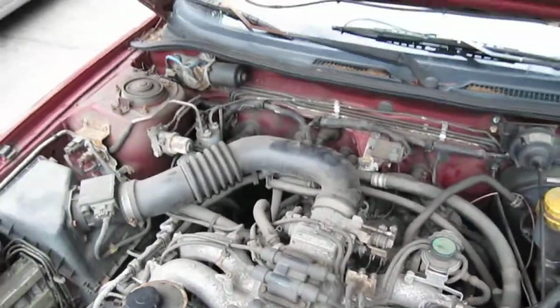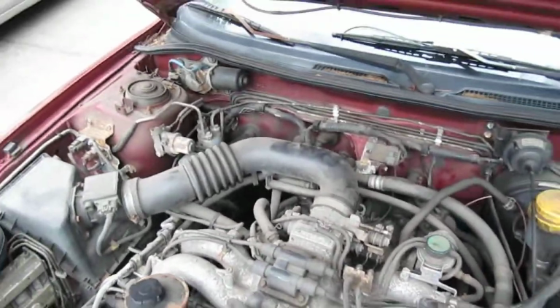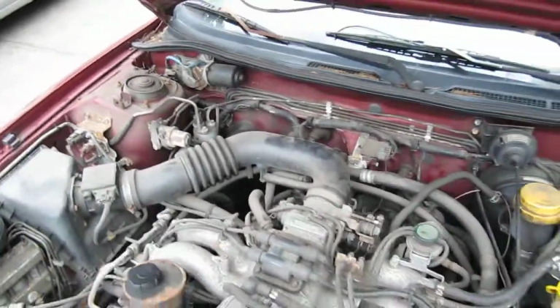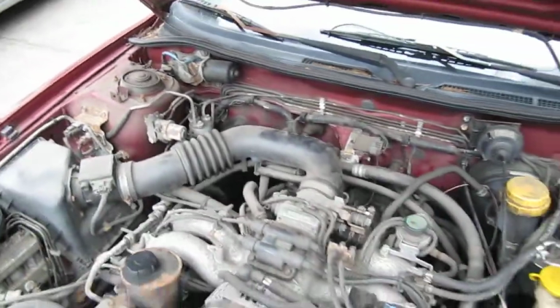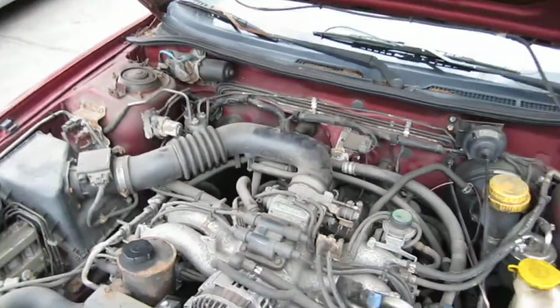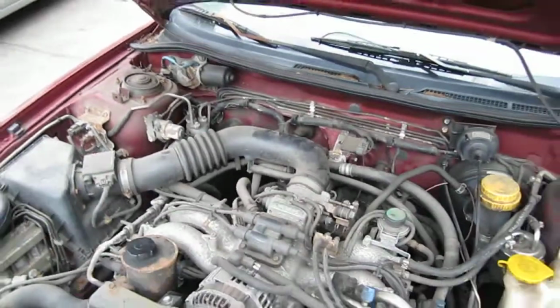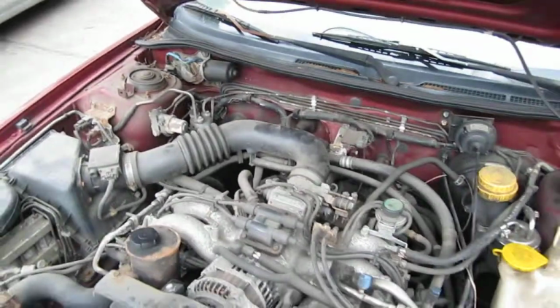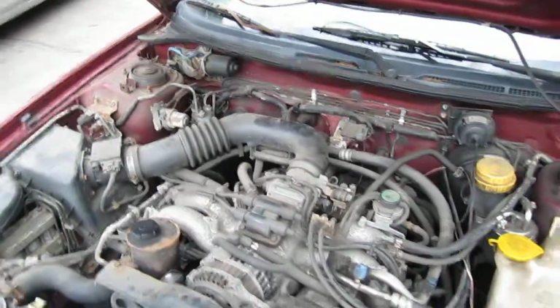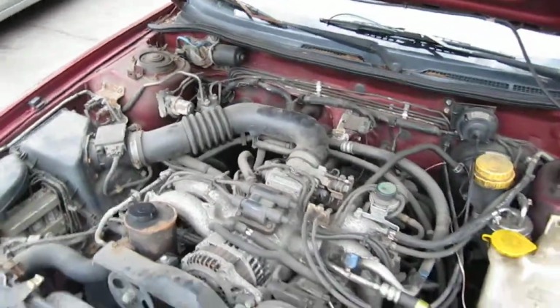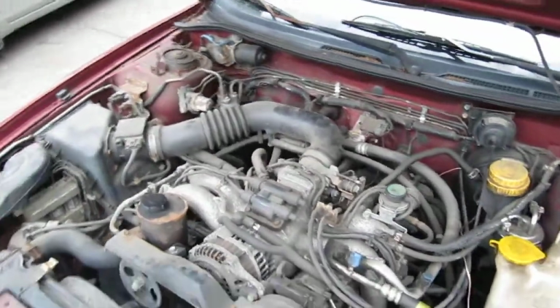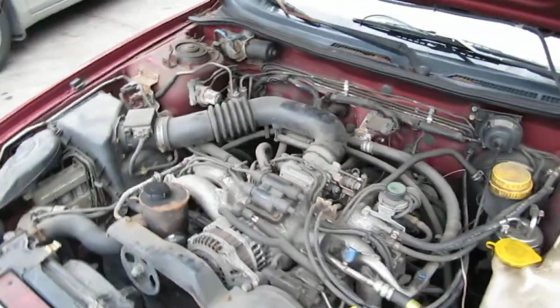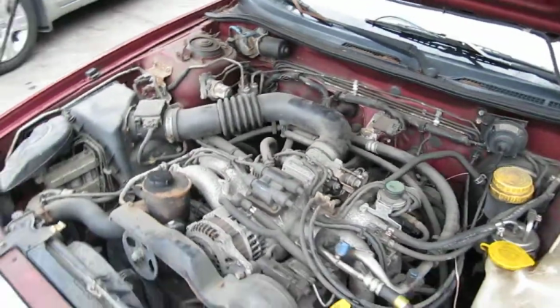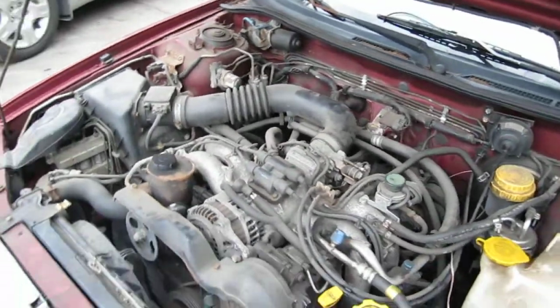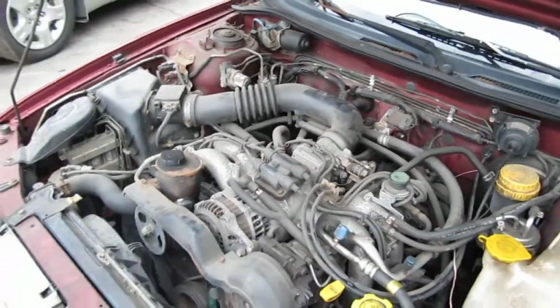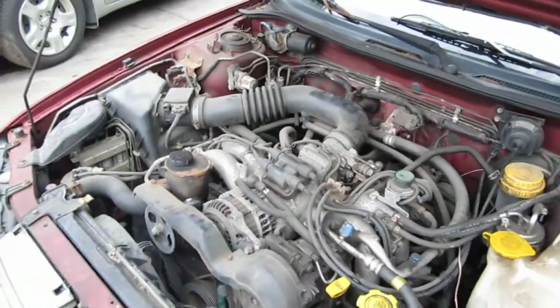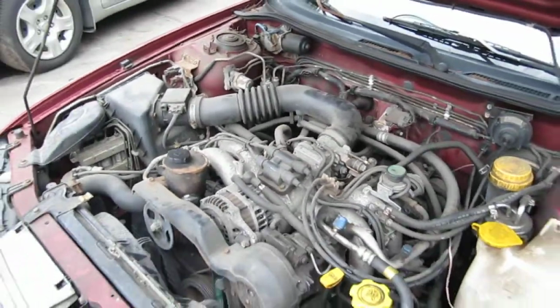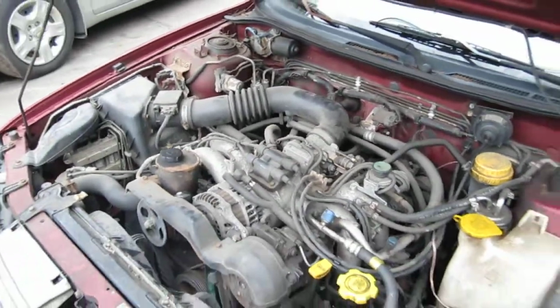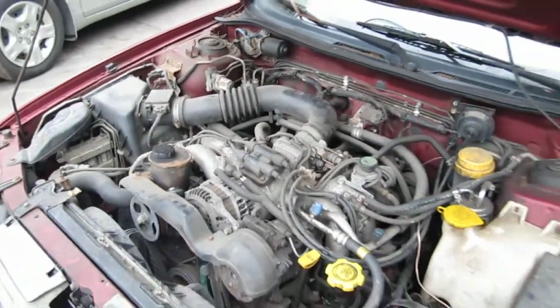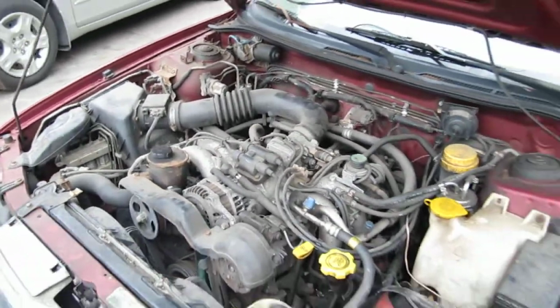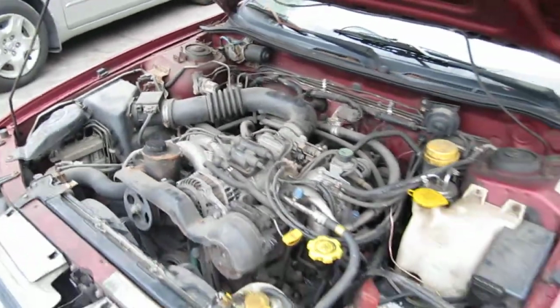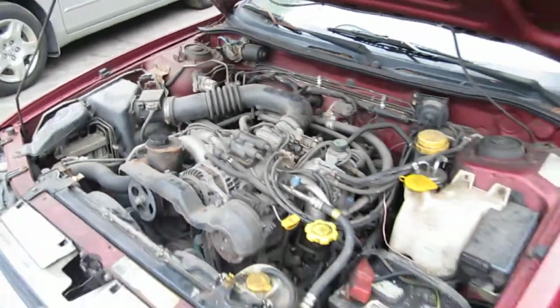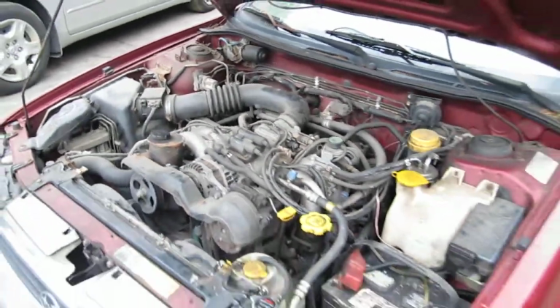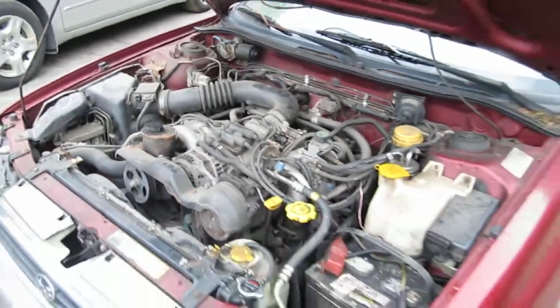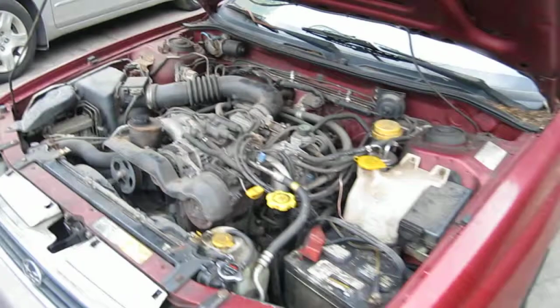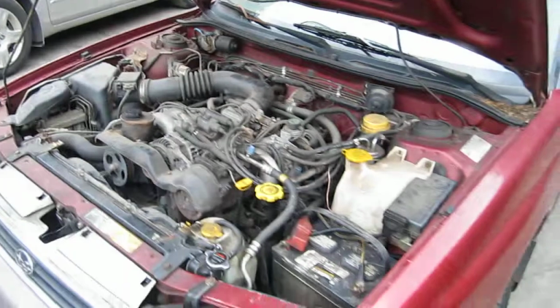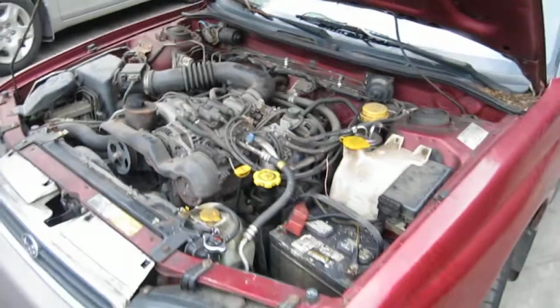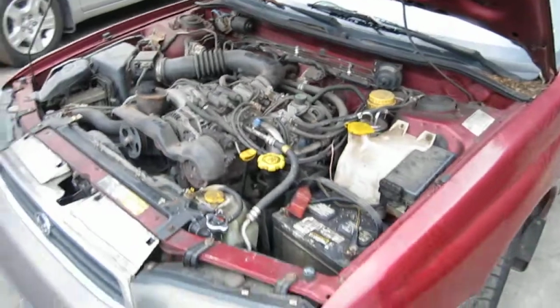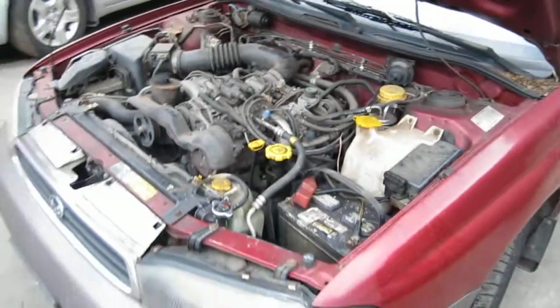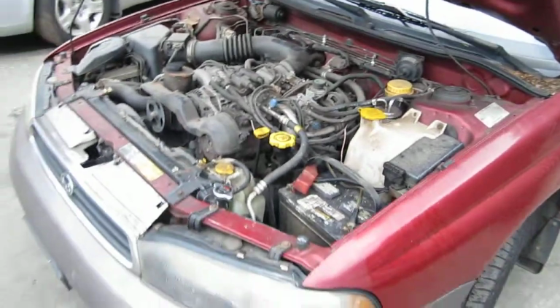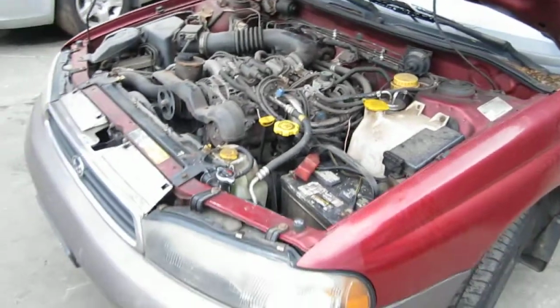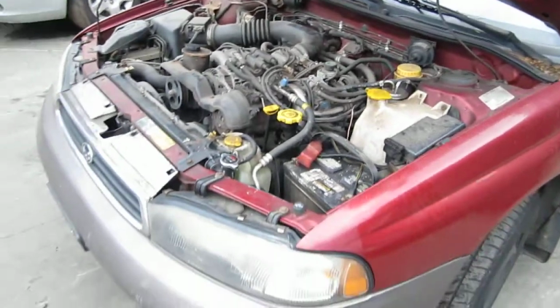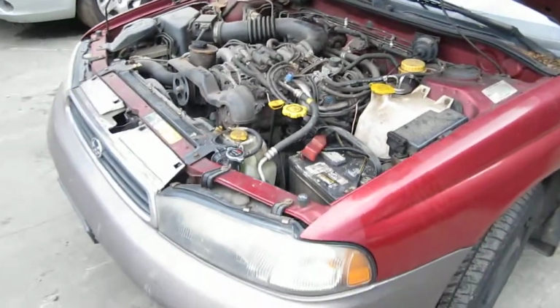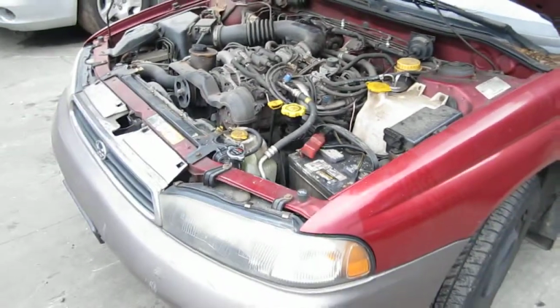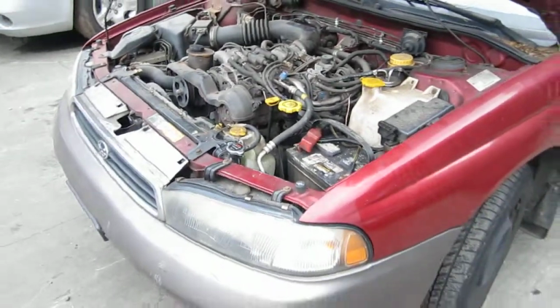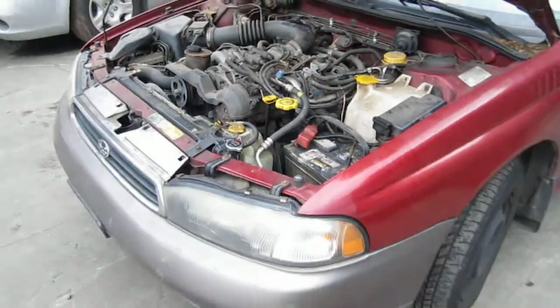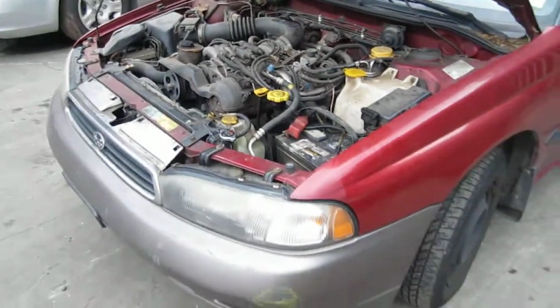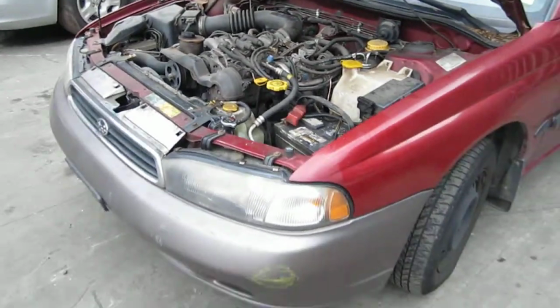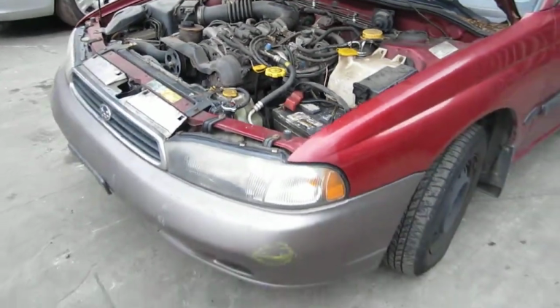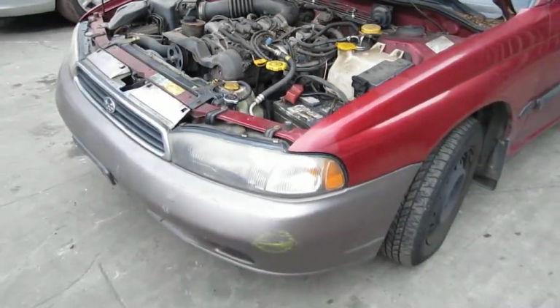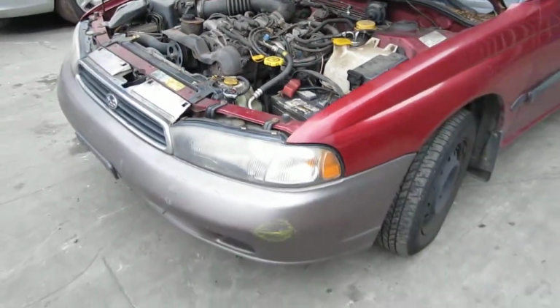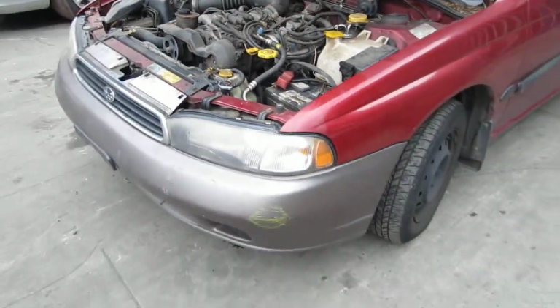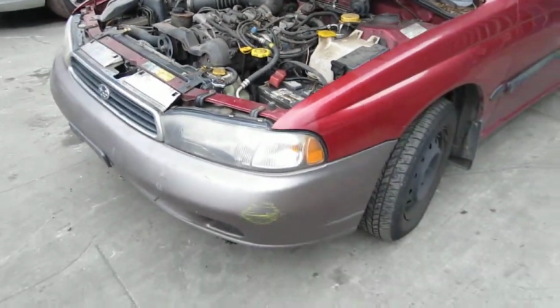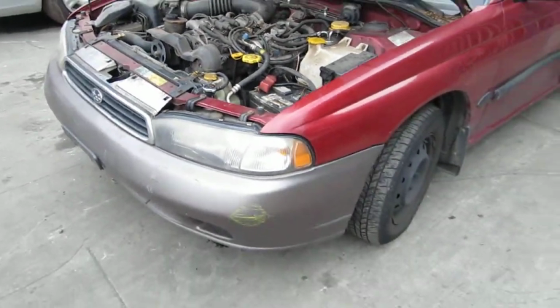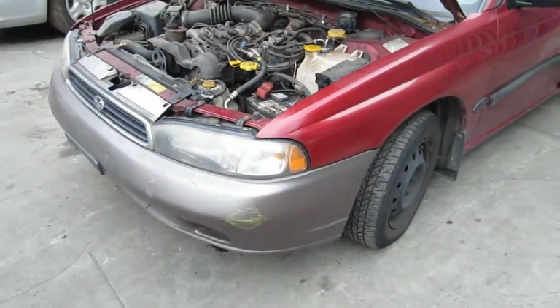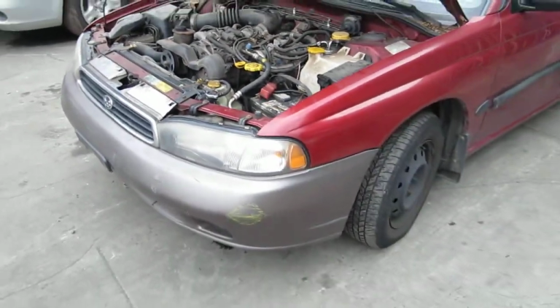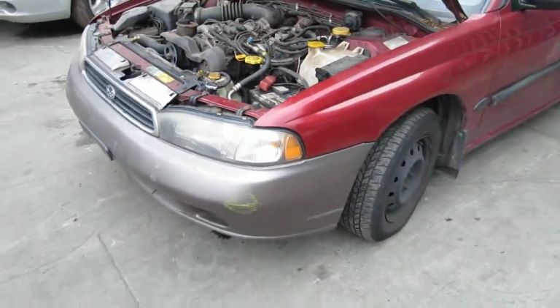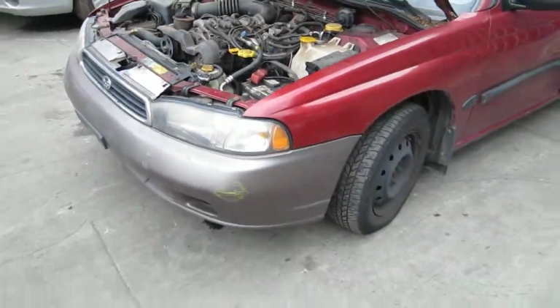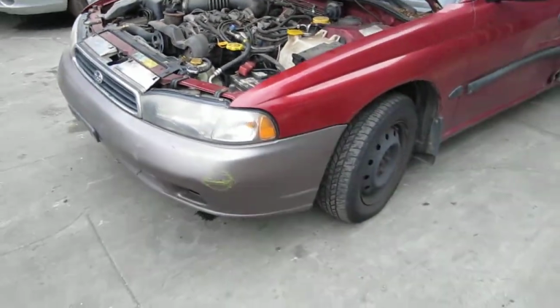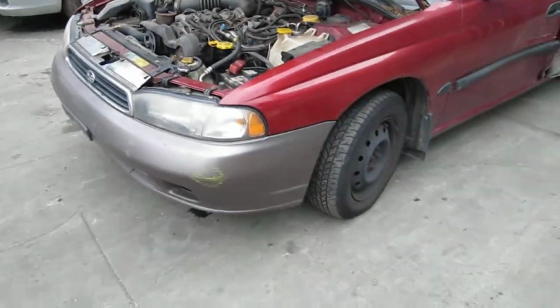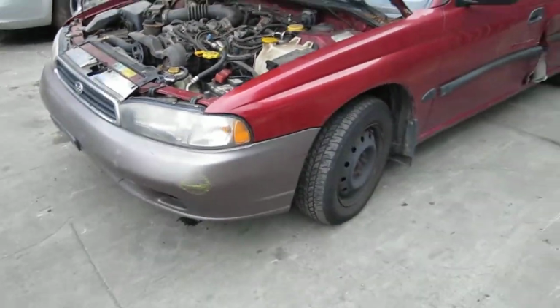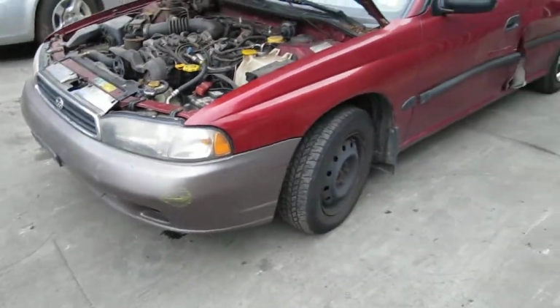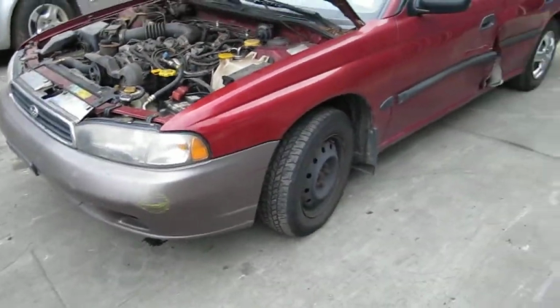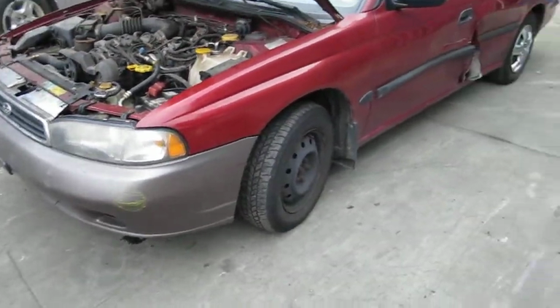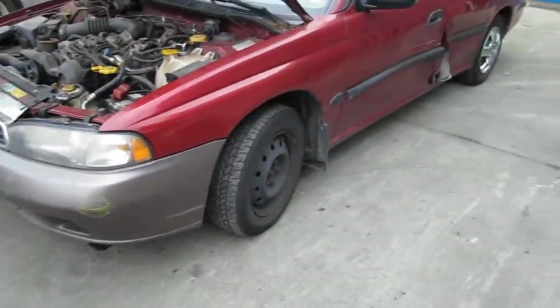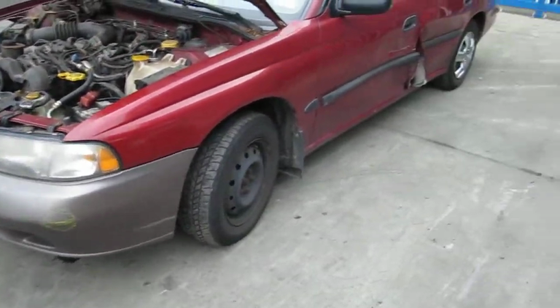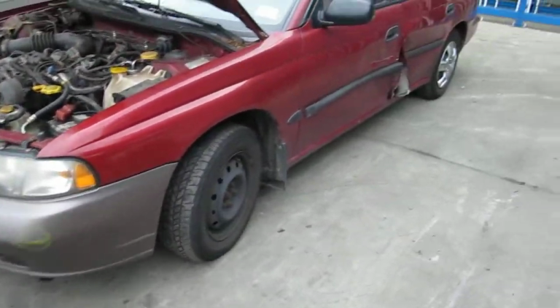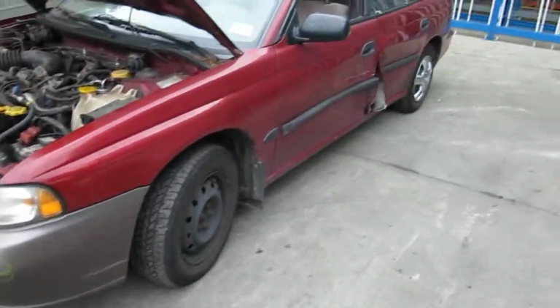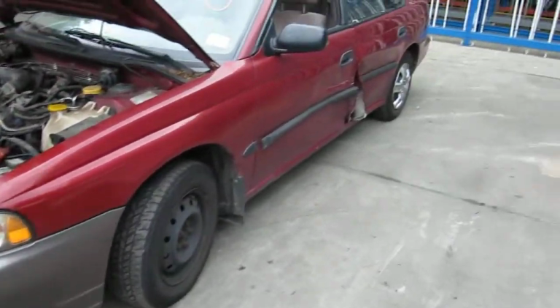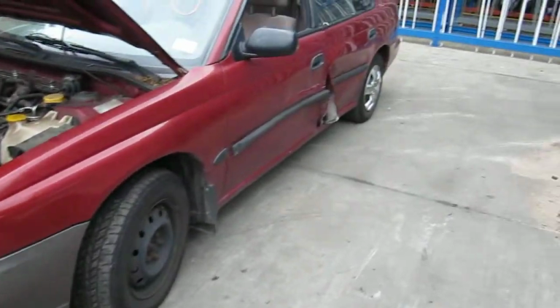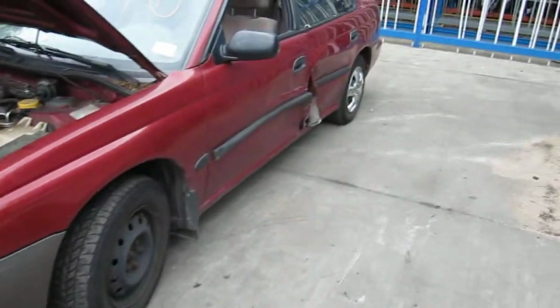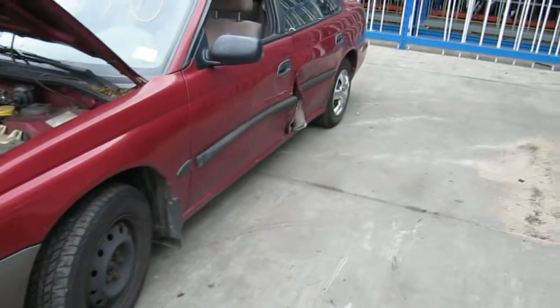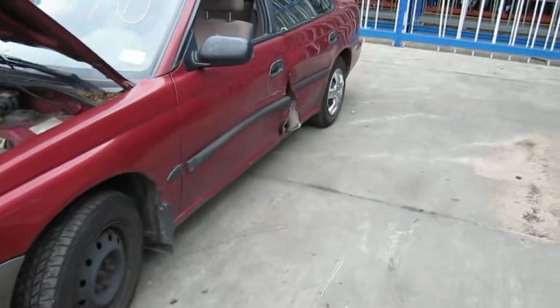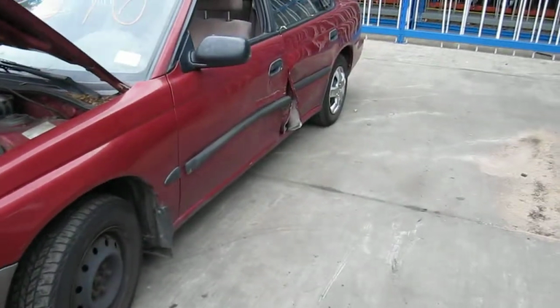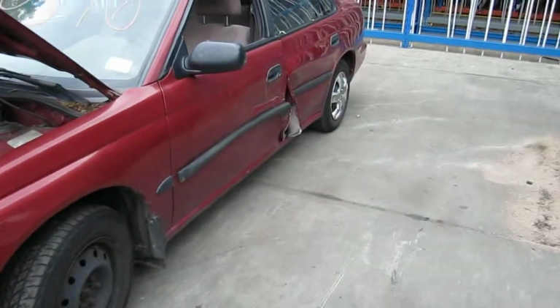It has a 2.2 liter California emissions engine. It also has an automatic transmission, cruise control, anti-lock brakes, and is also all-wheel drive.